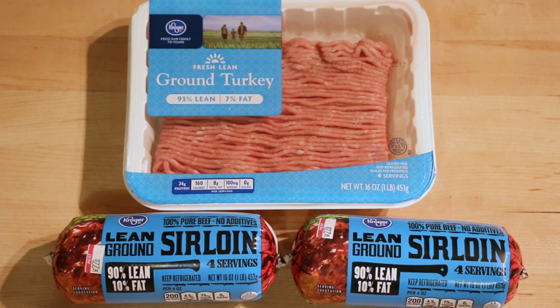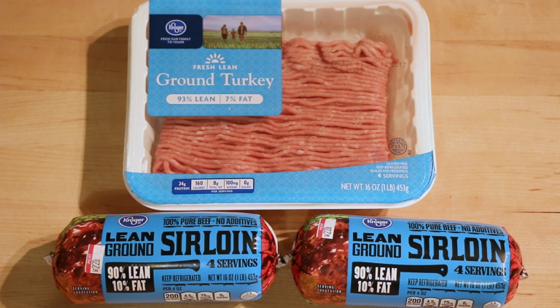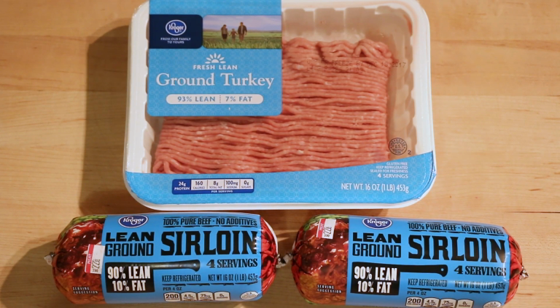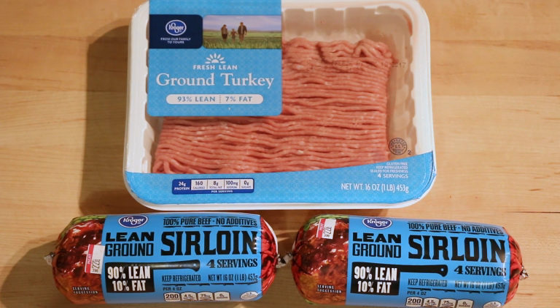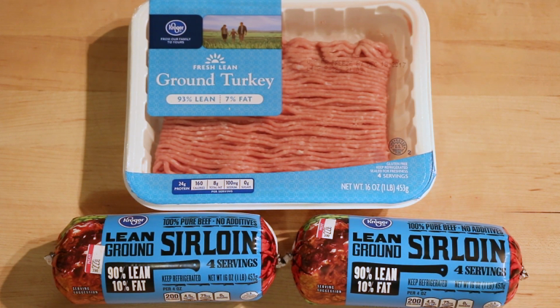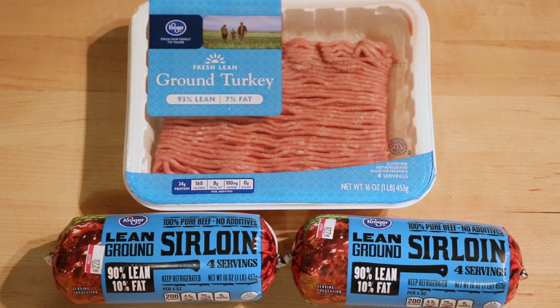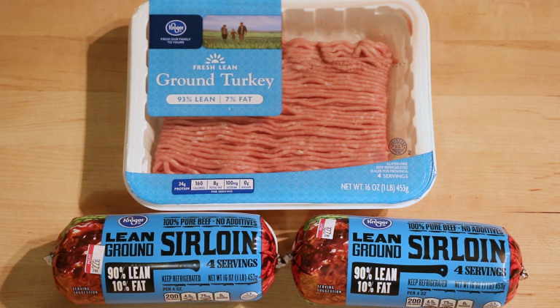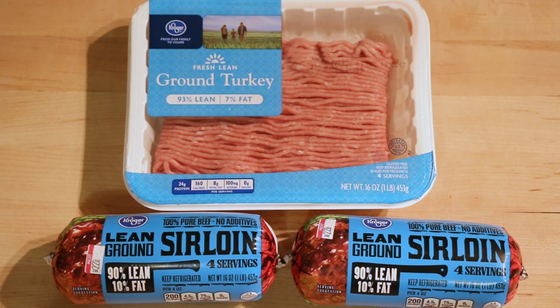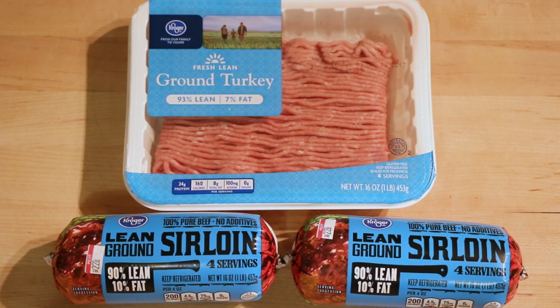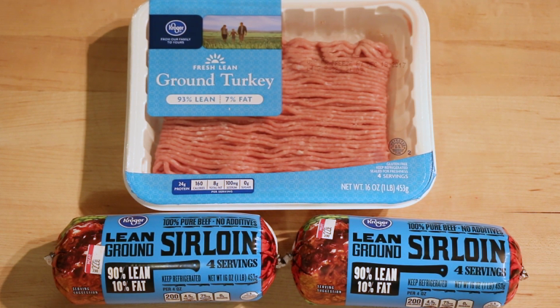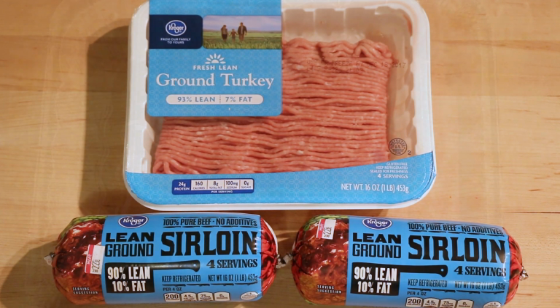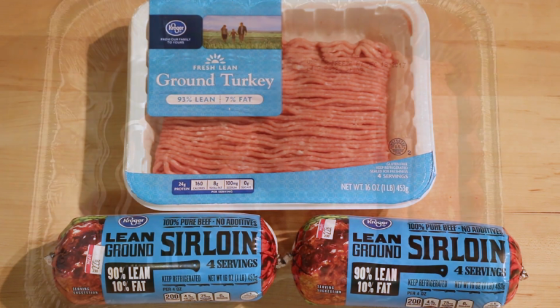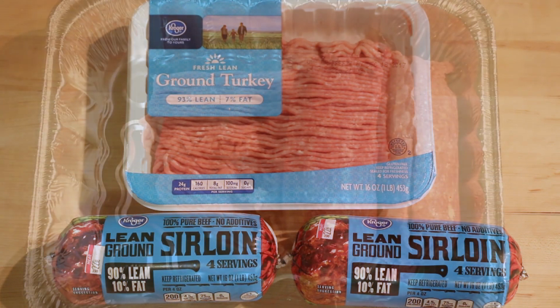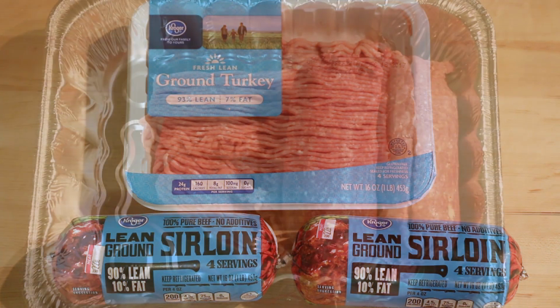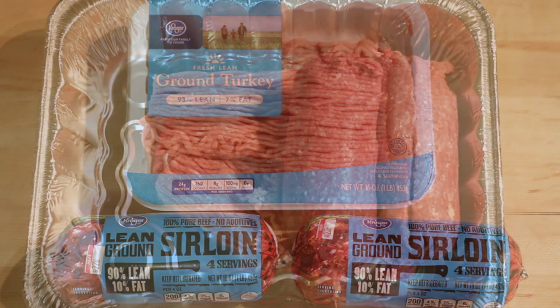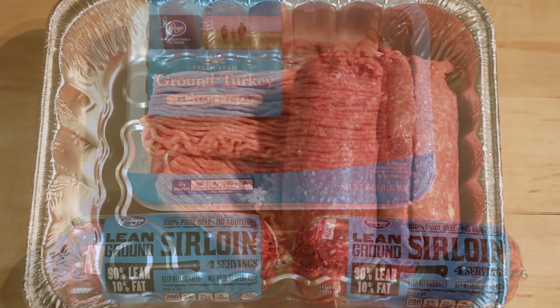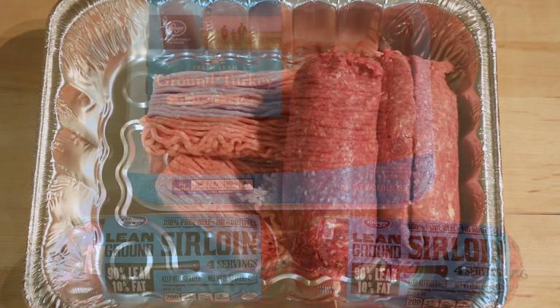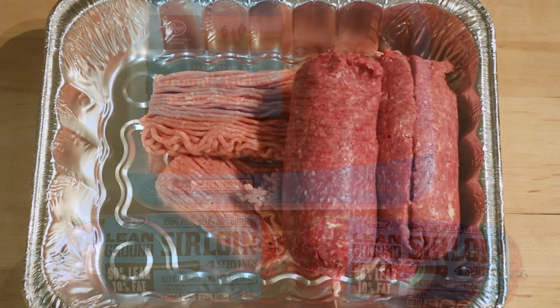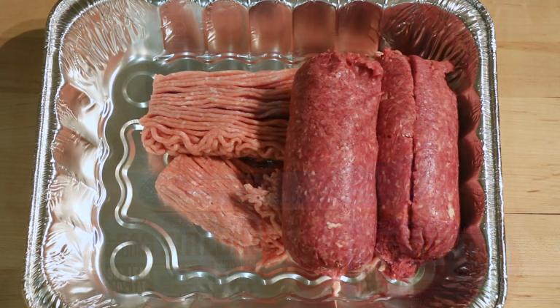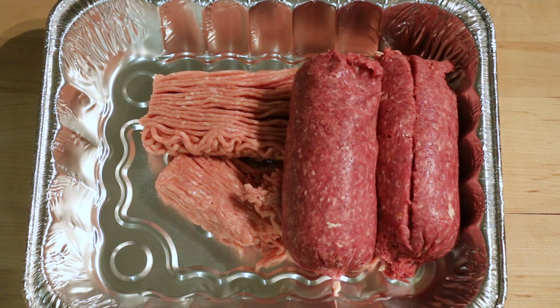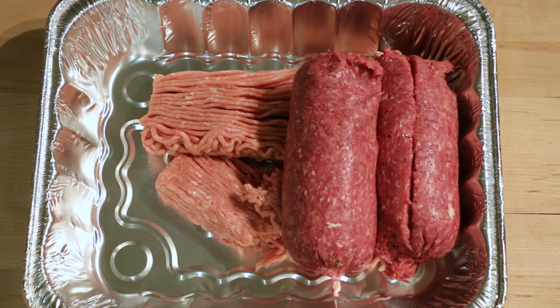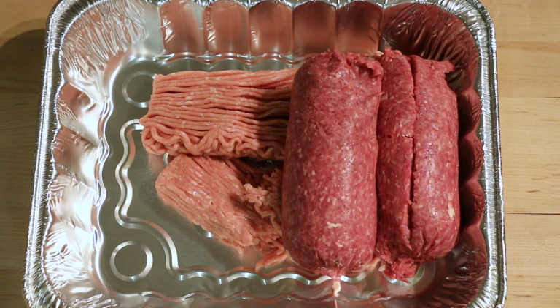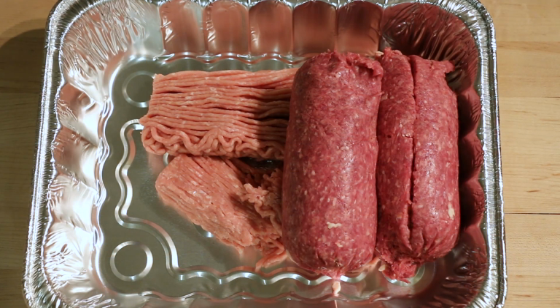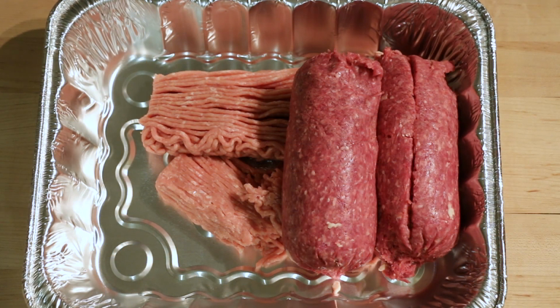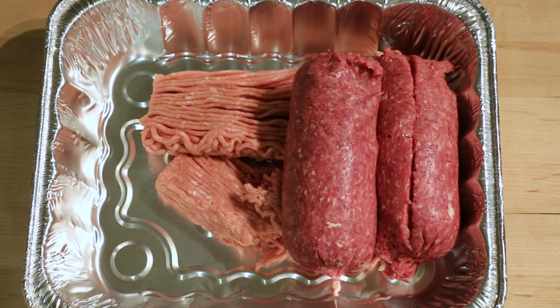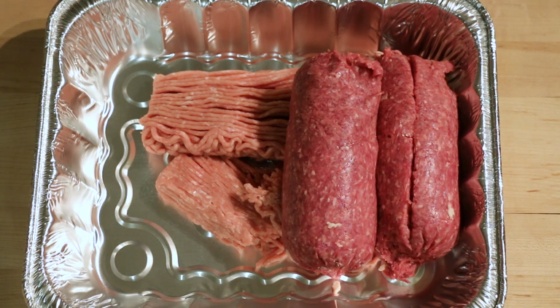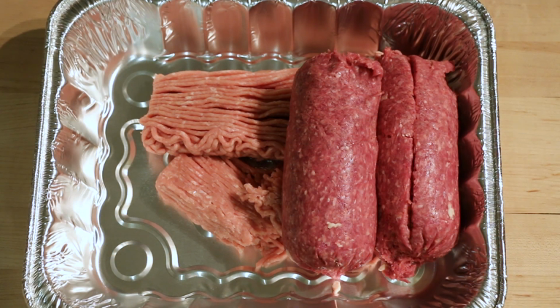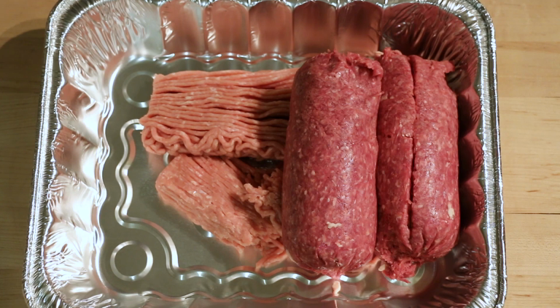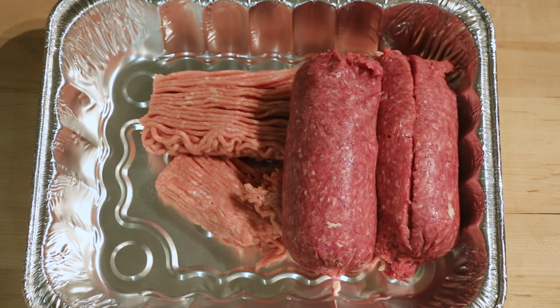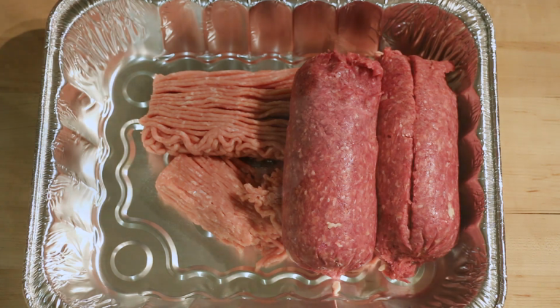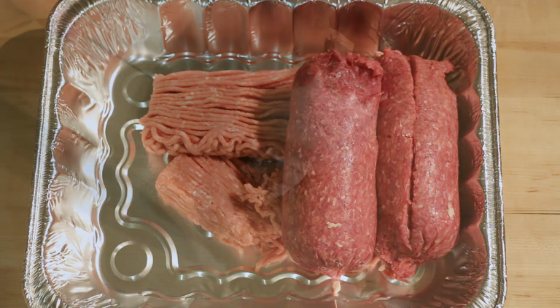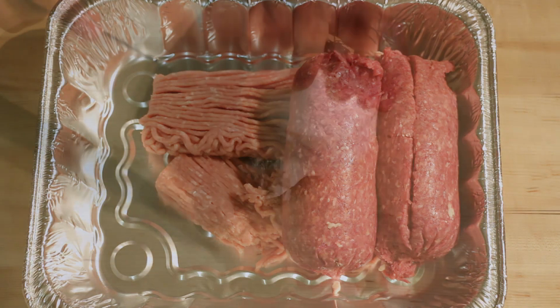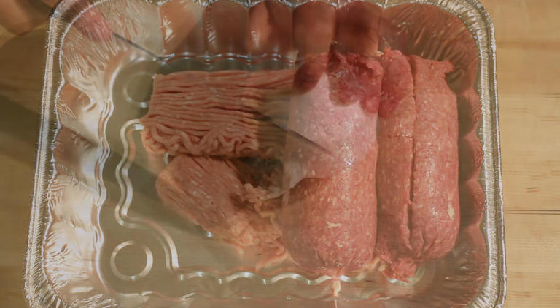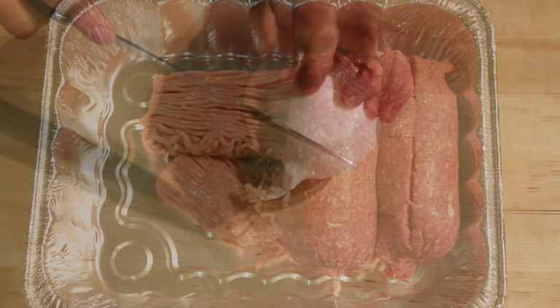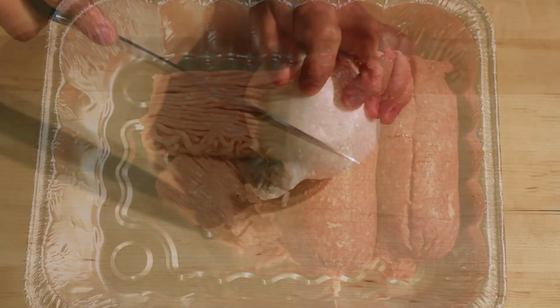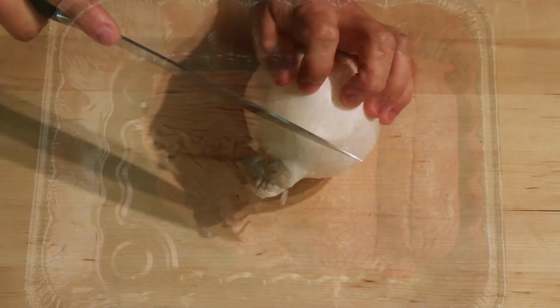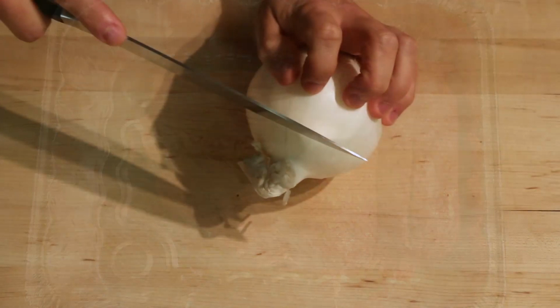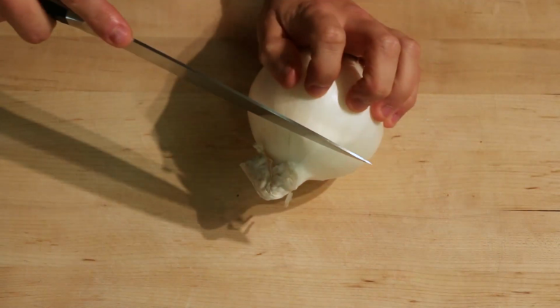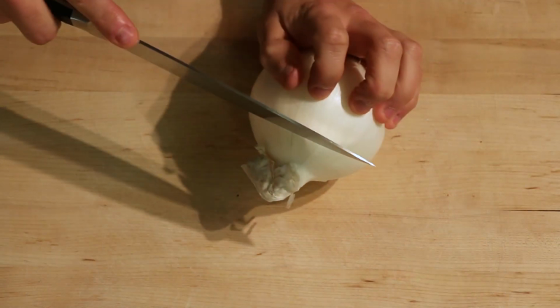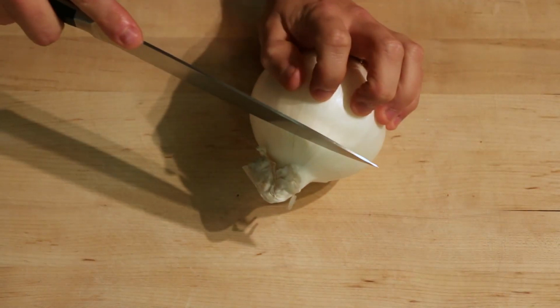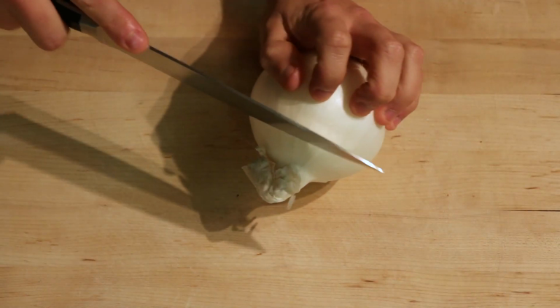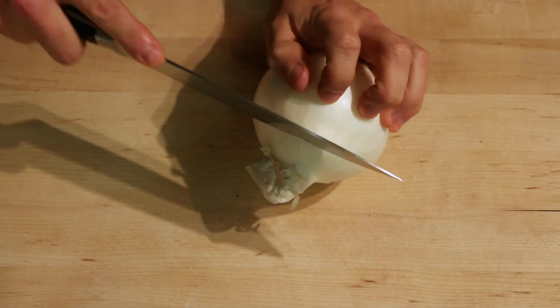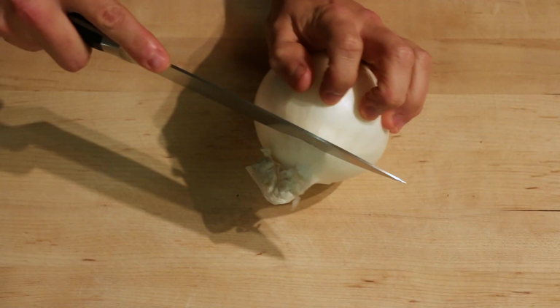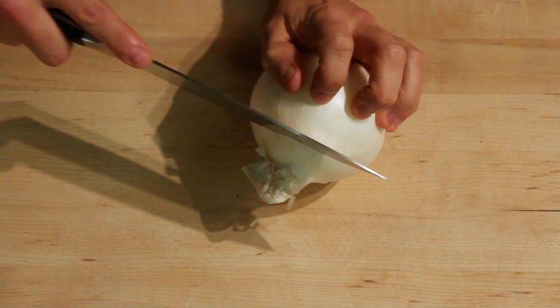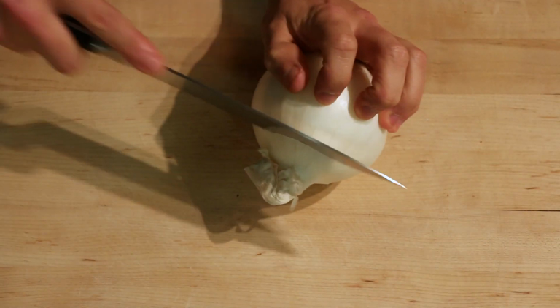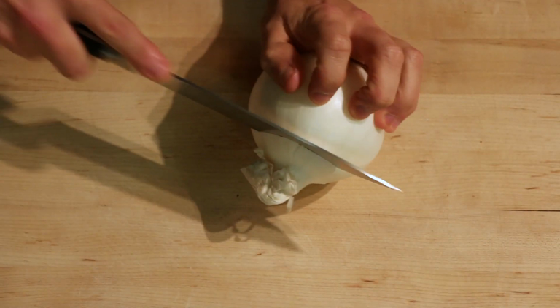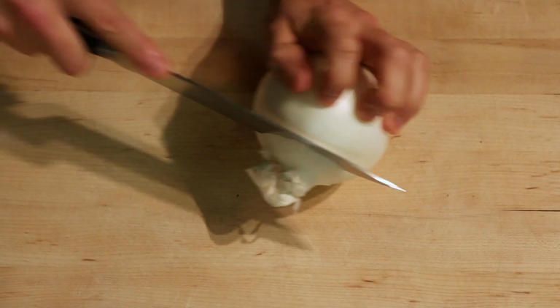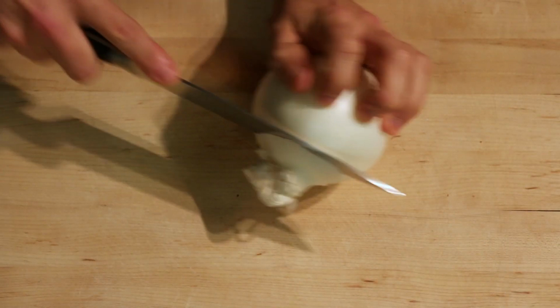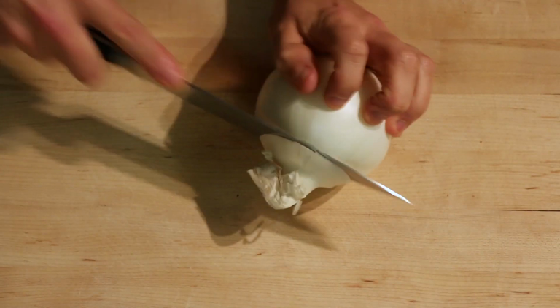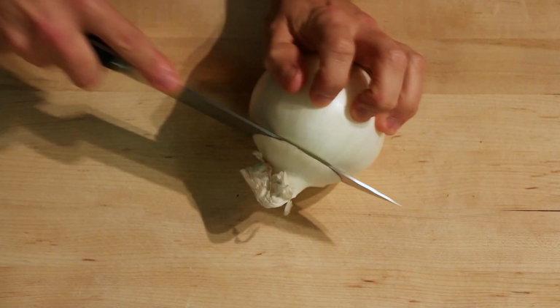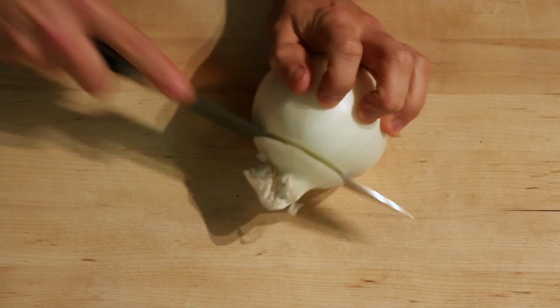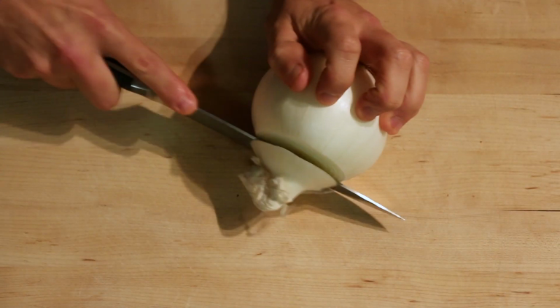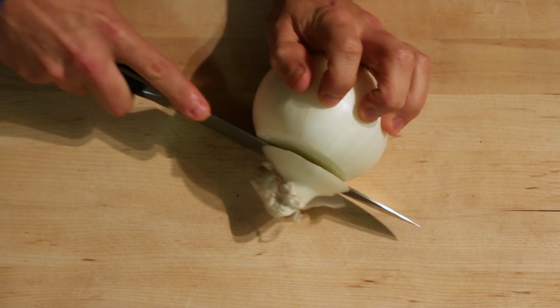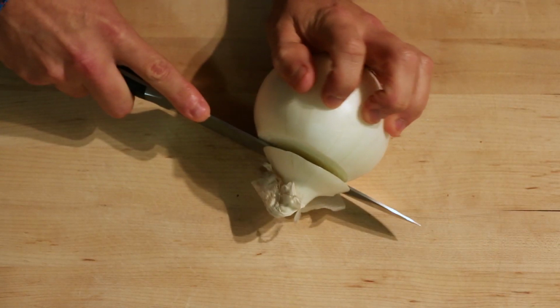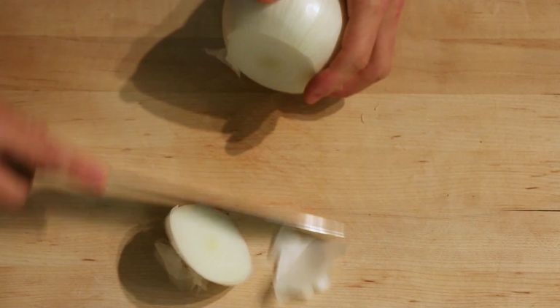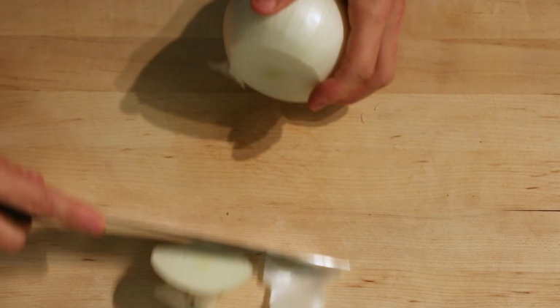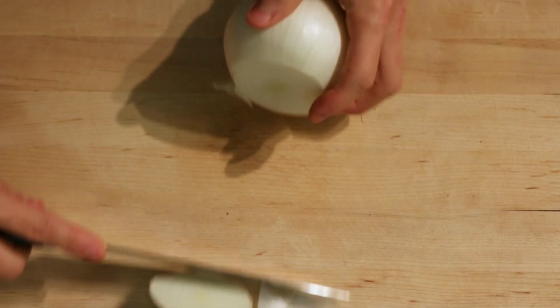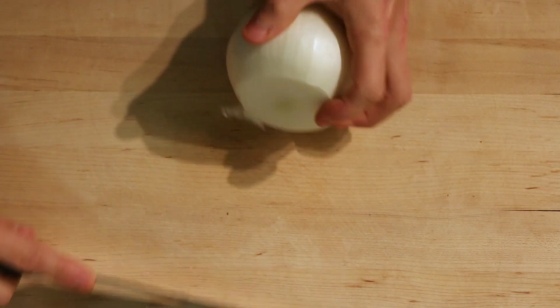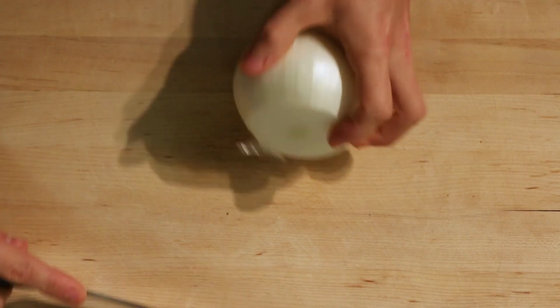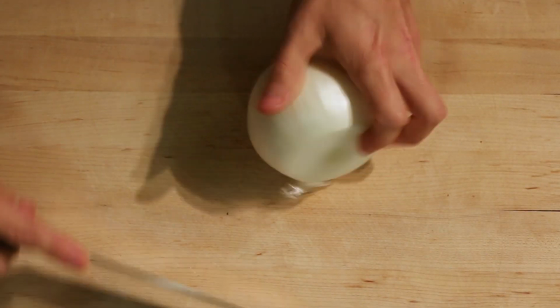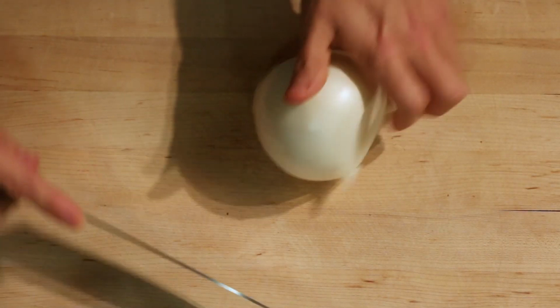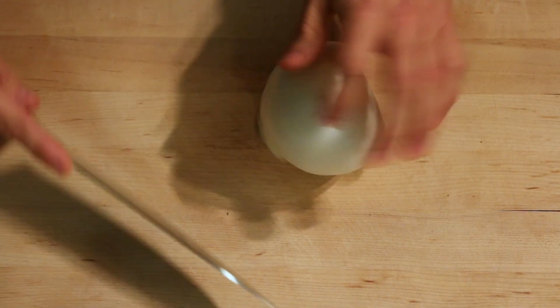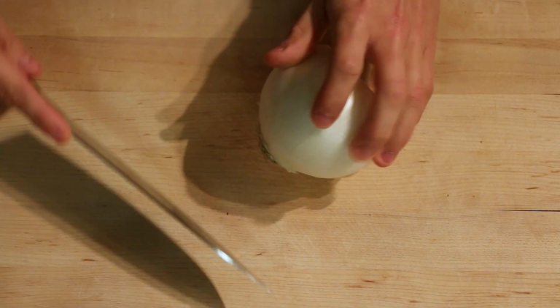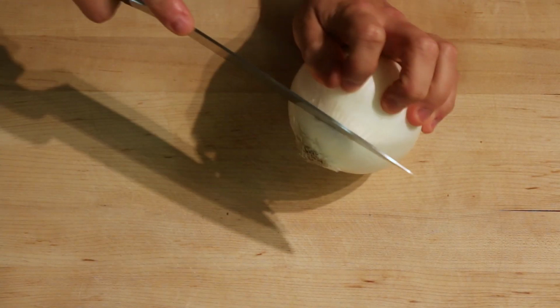For my turkey meatloaf I'm using two pounds of 90/10 ground sirloin and one pound of the 93/7 lean ground turkey.